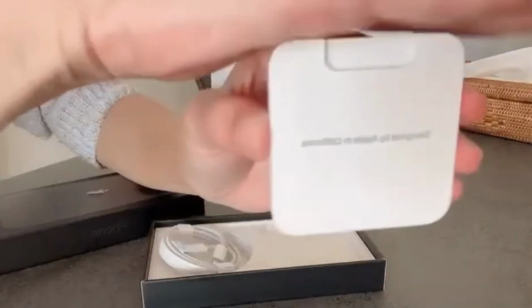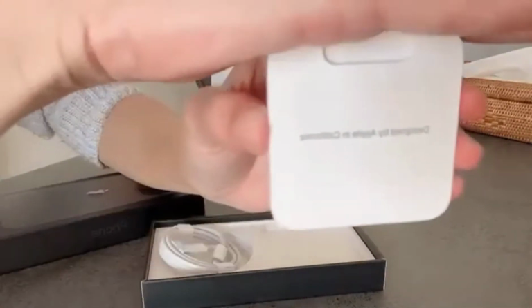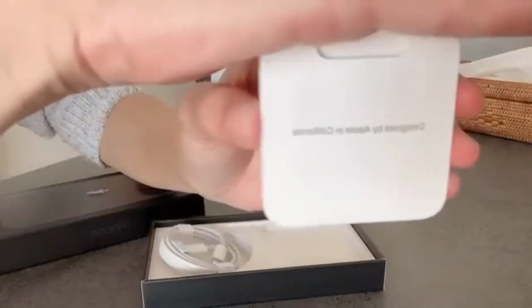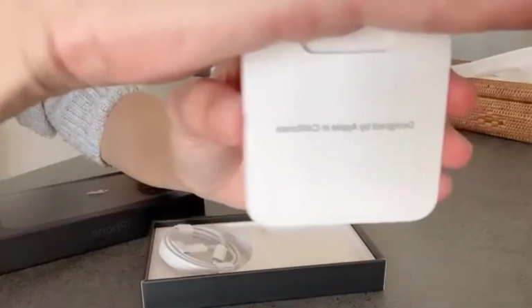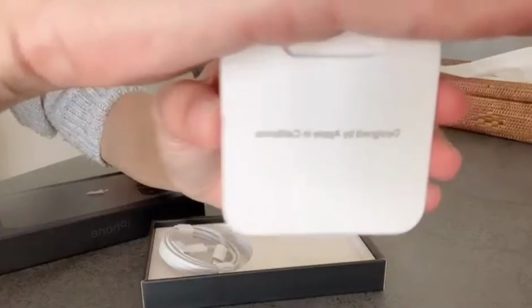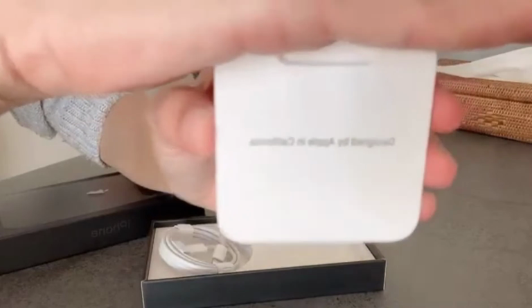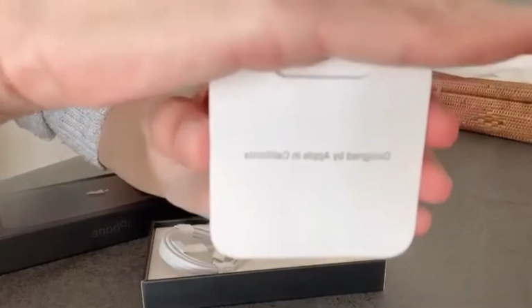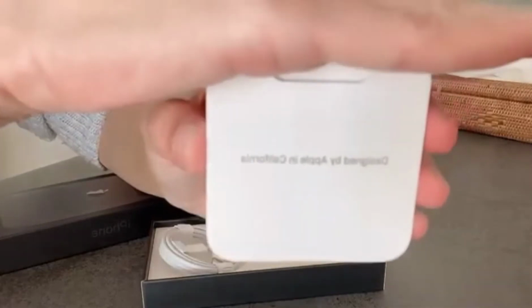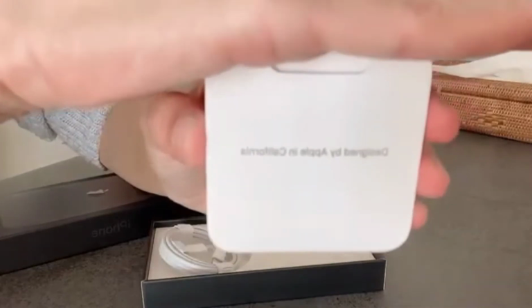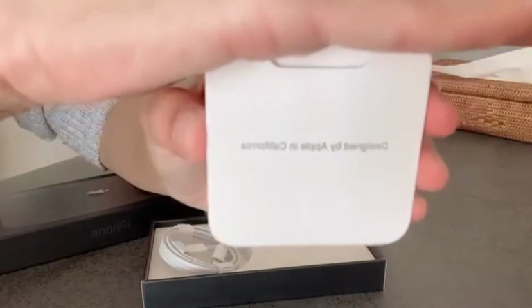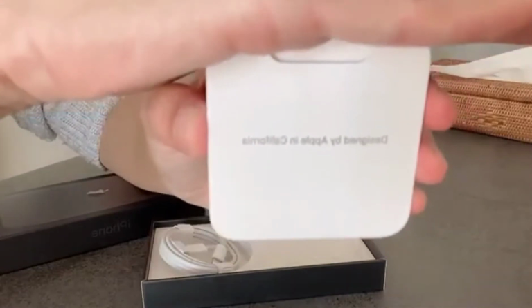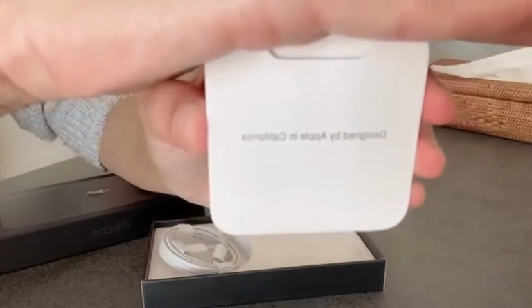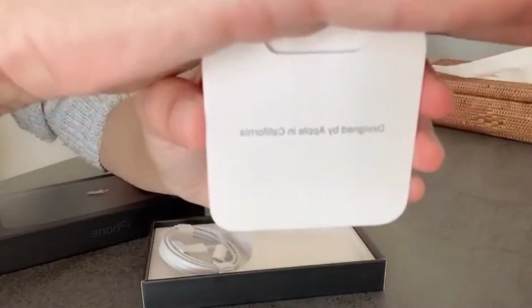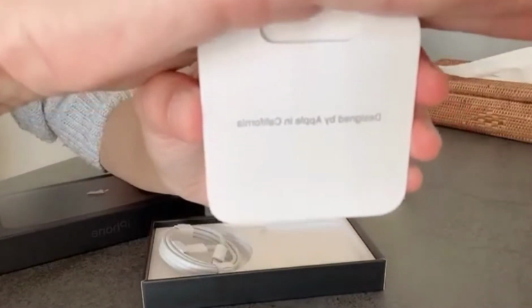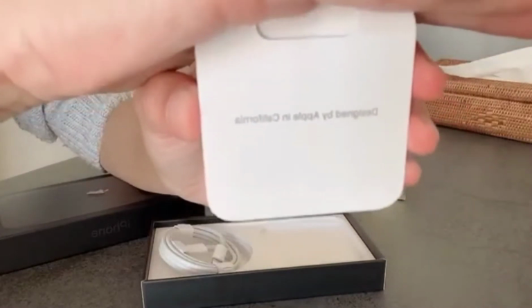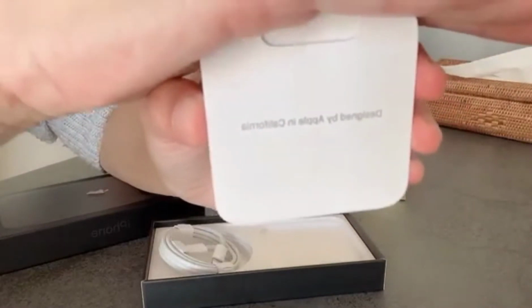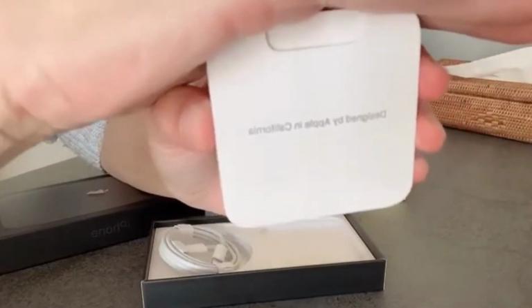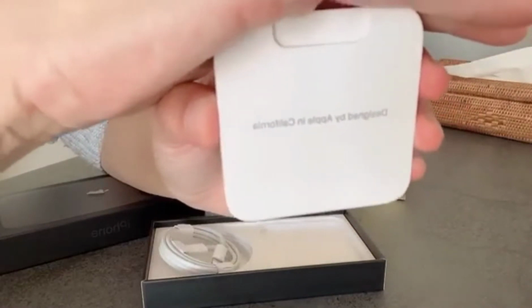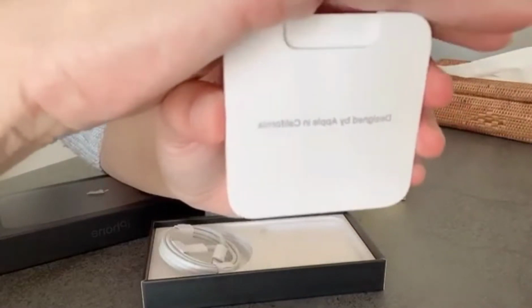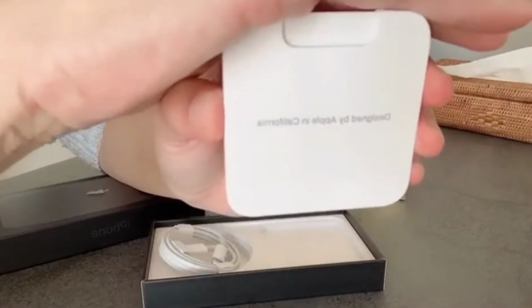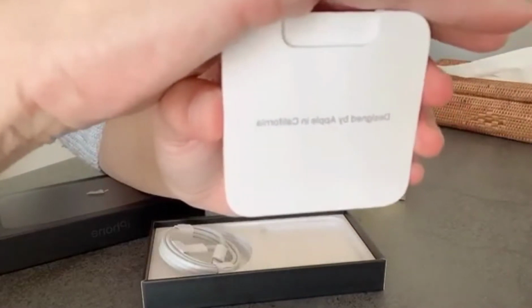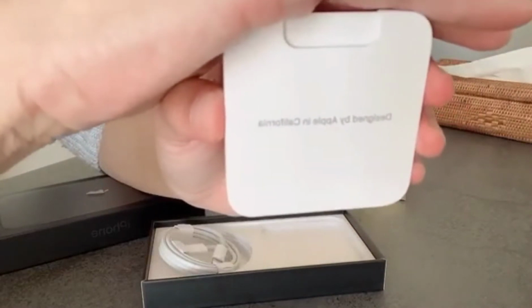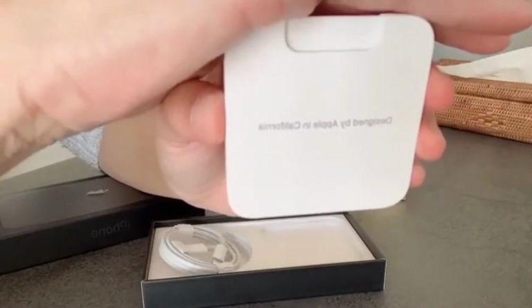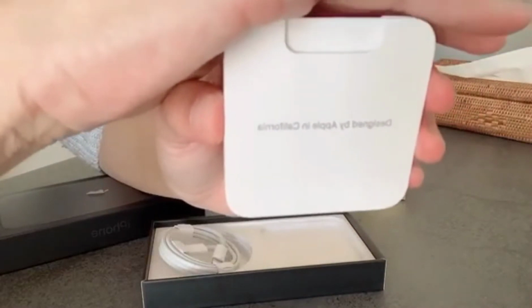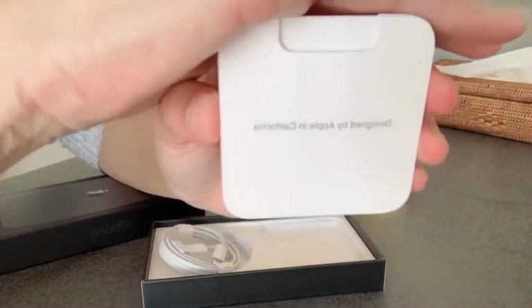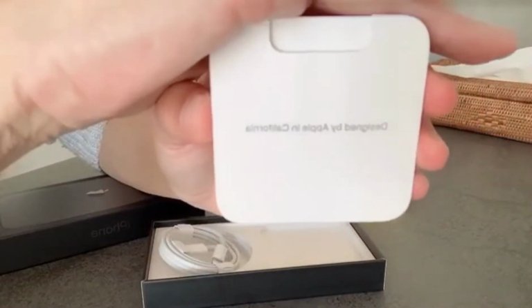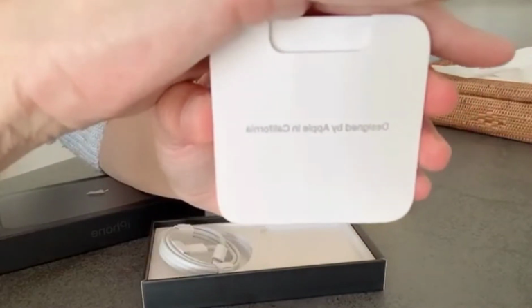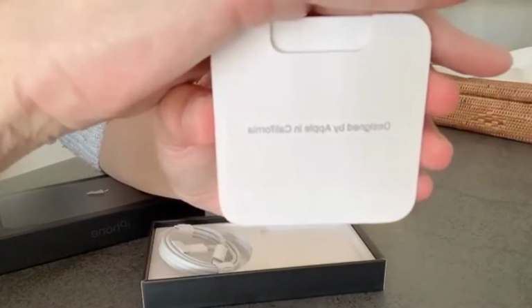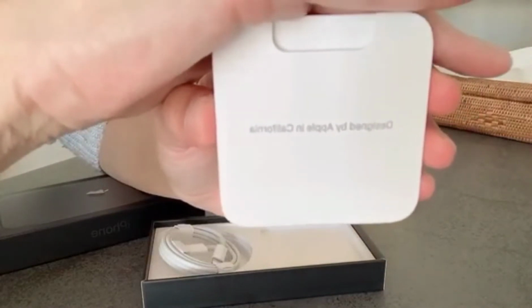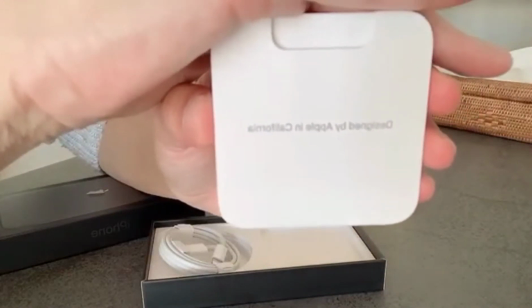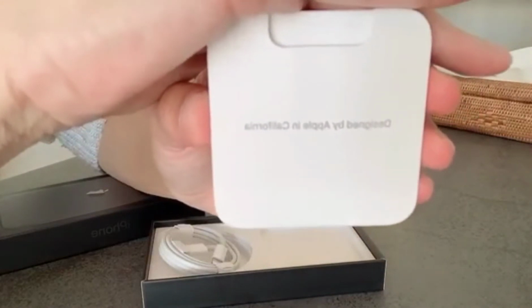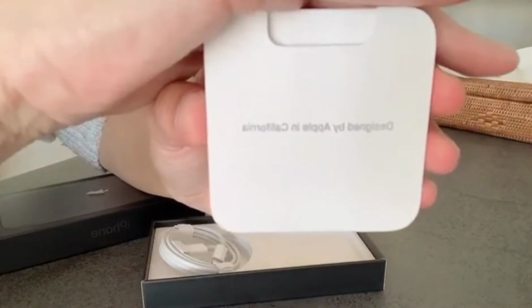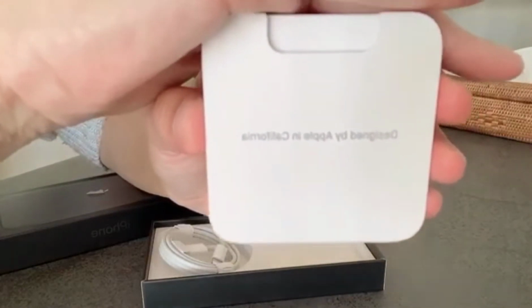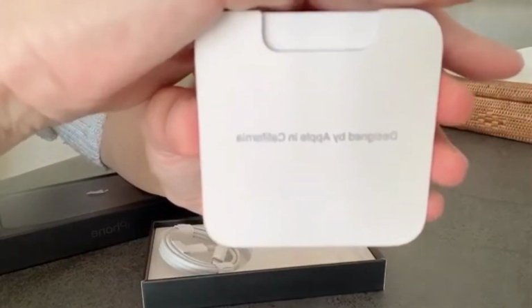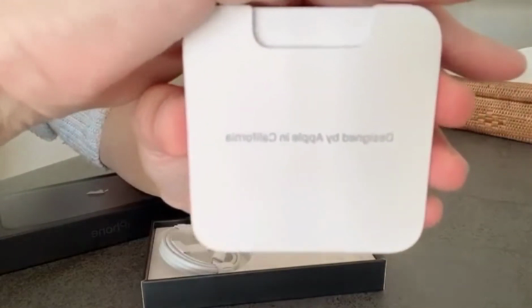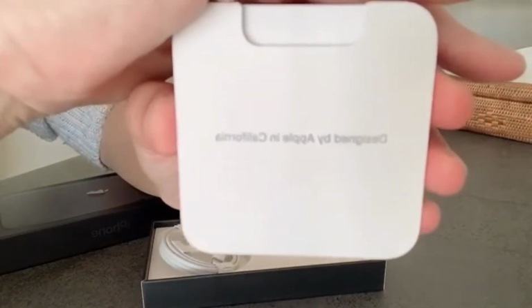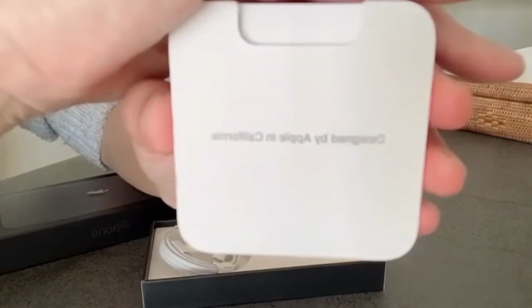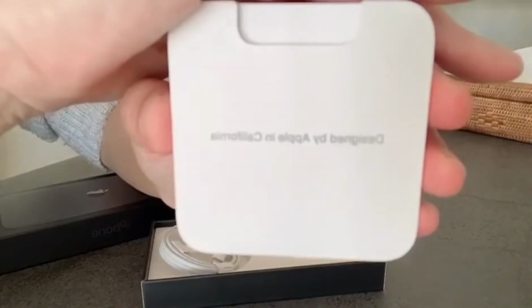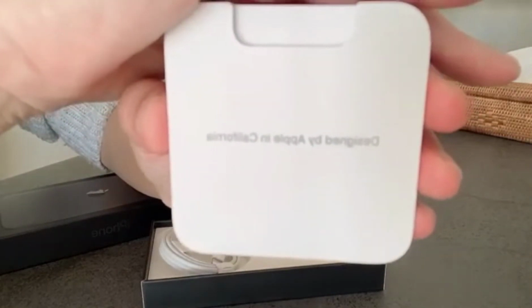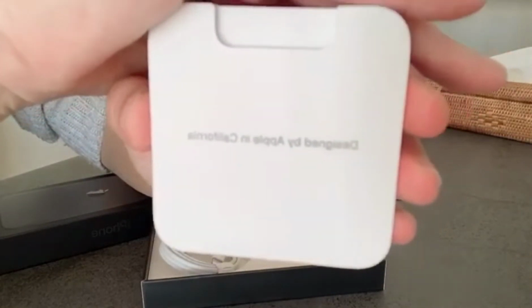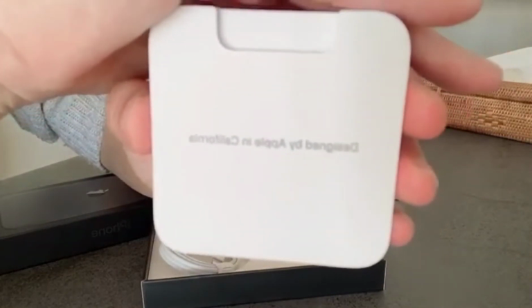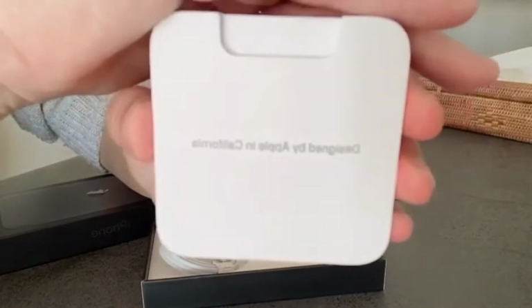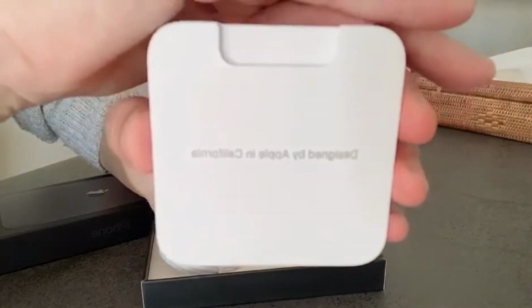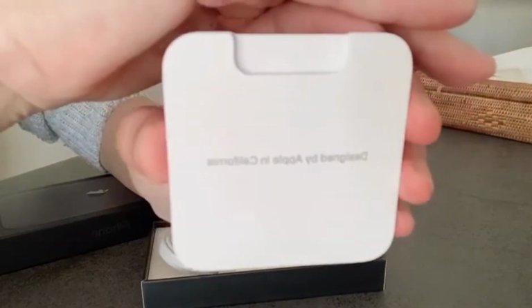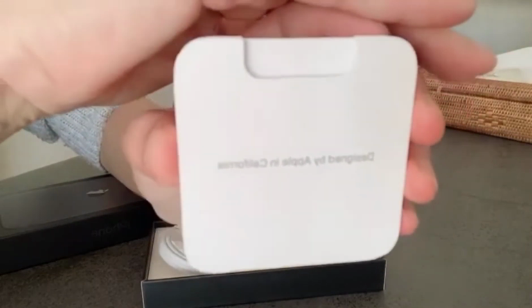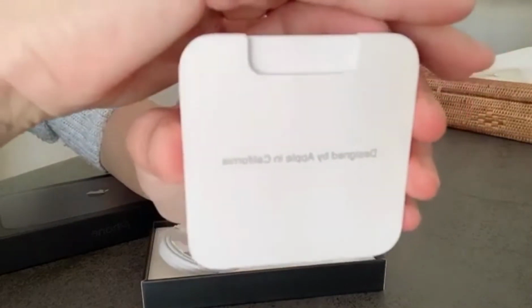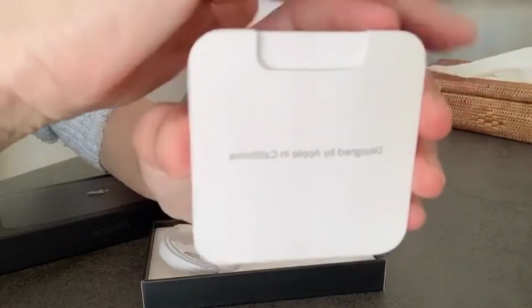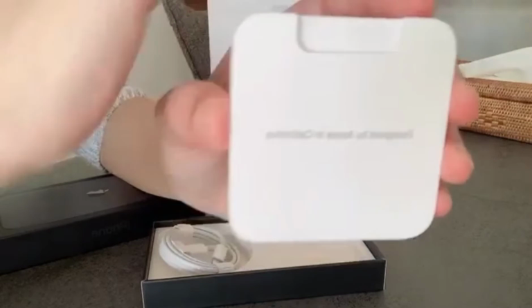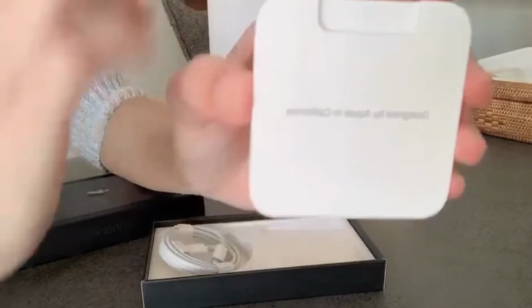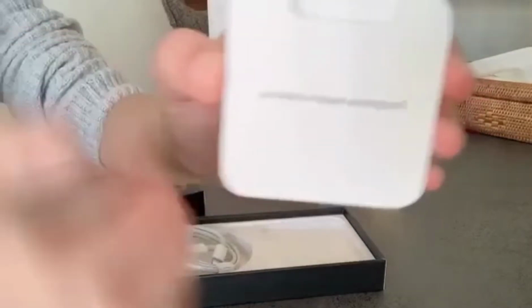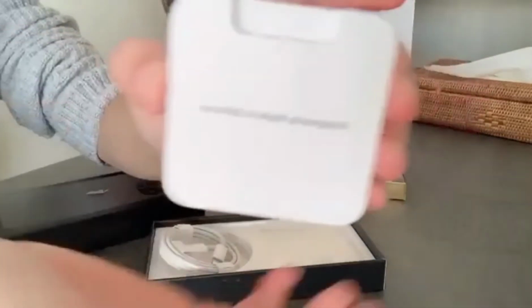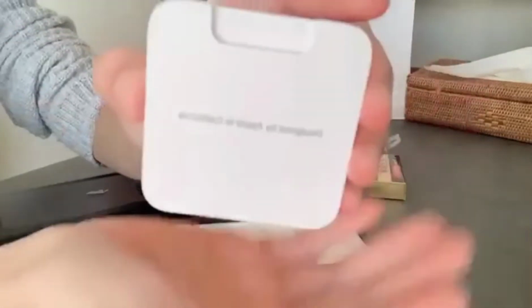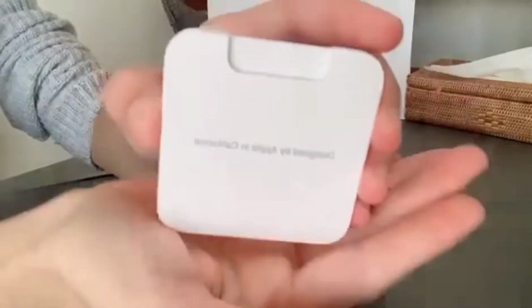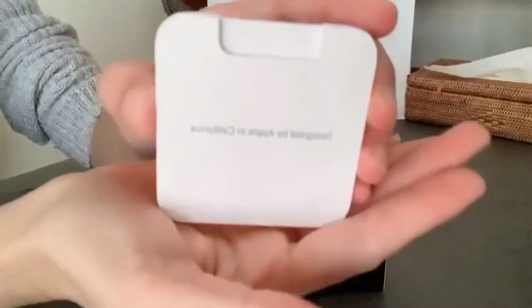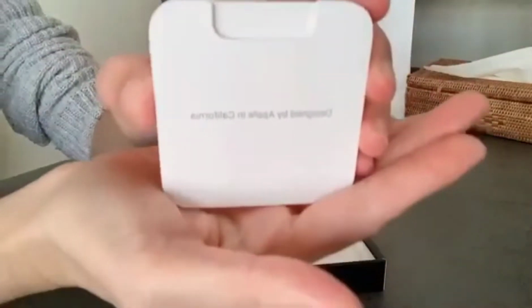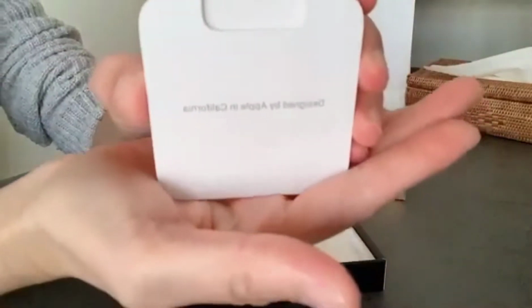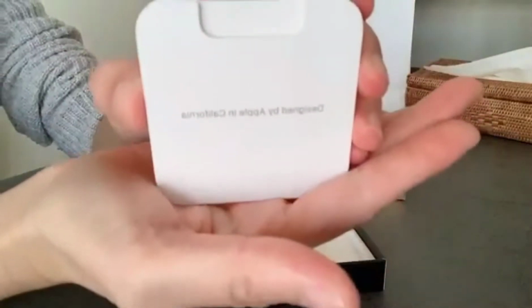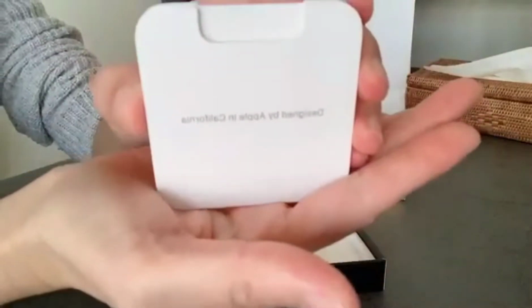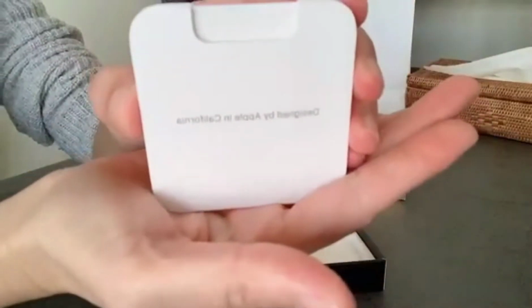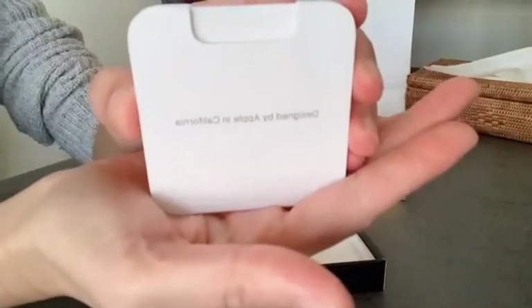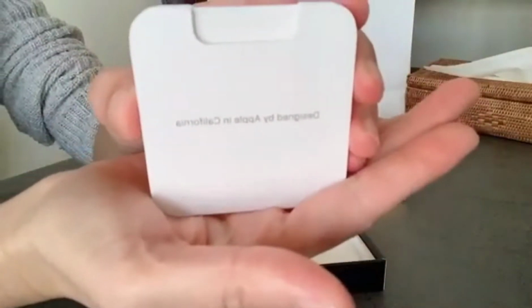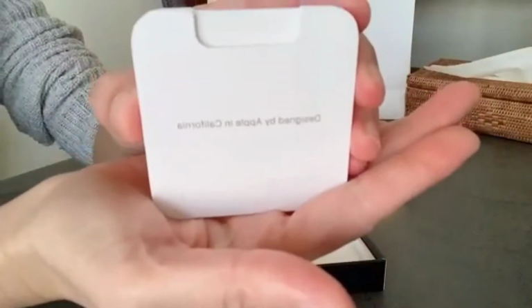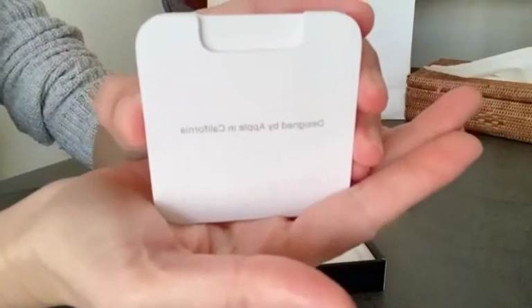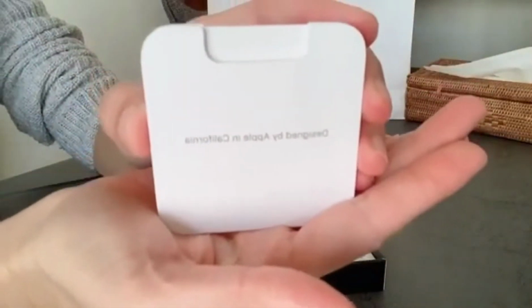Charger — ito yung charger nya guys. Manipis lang sya.